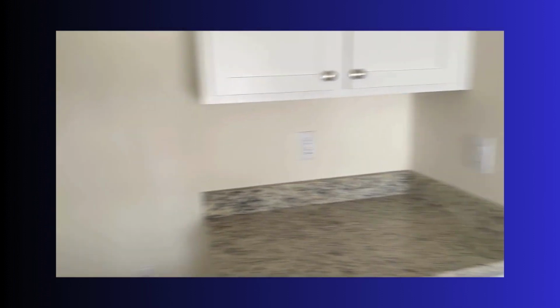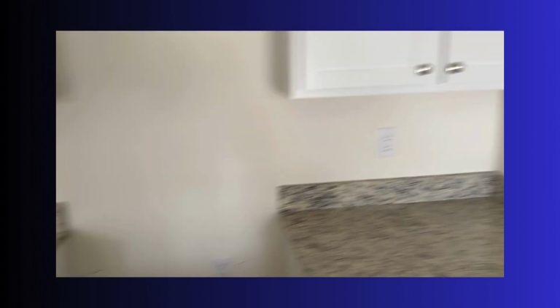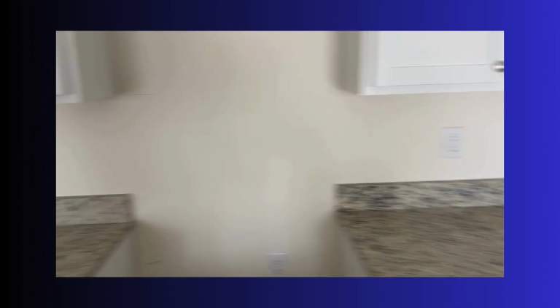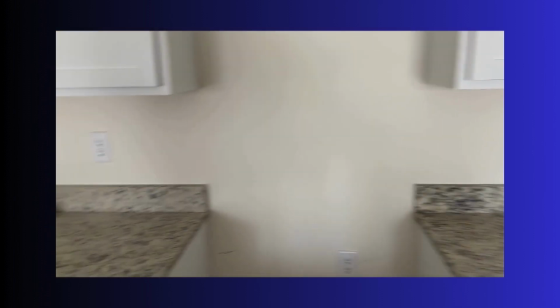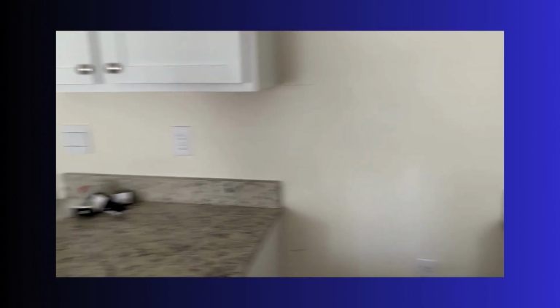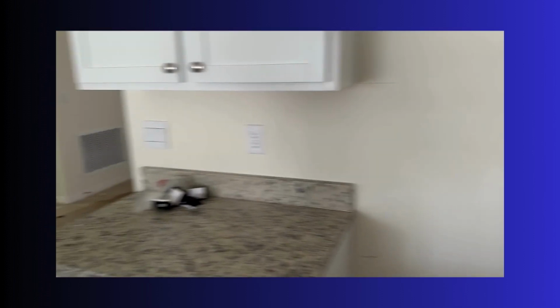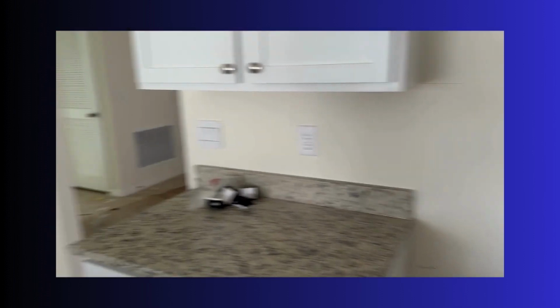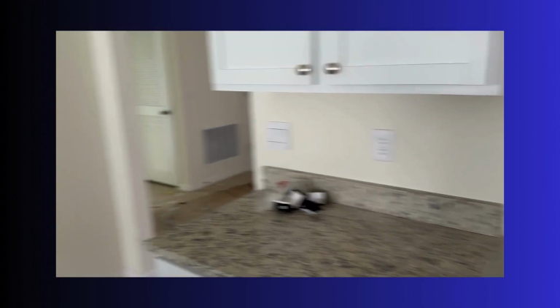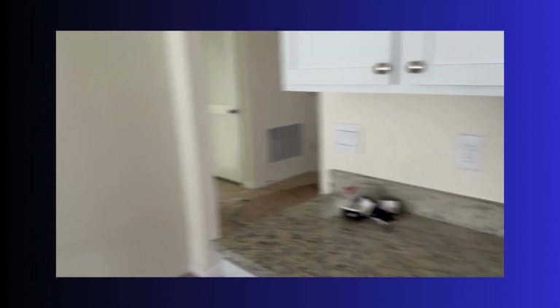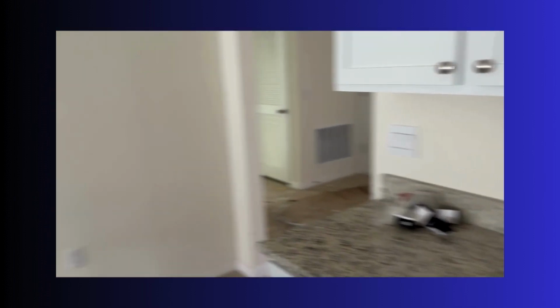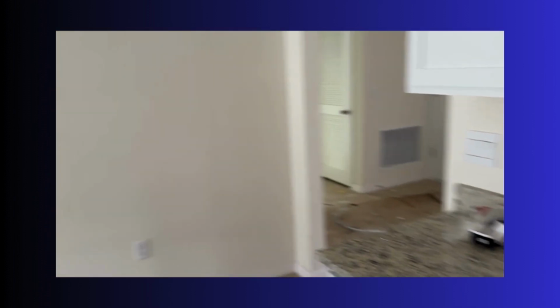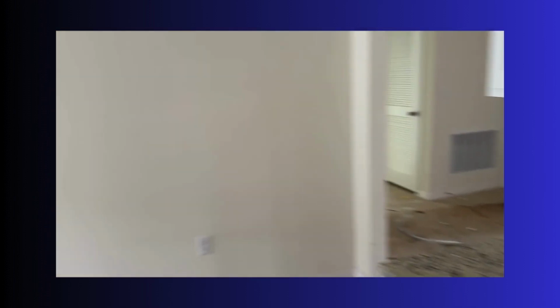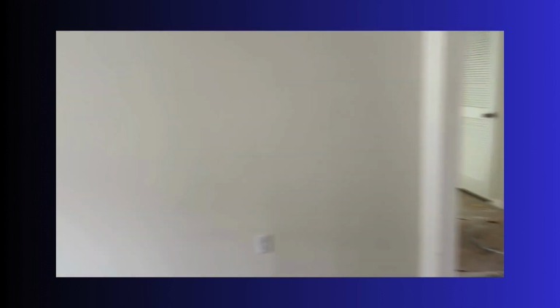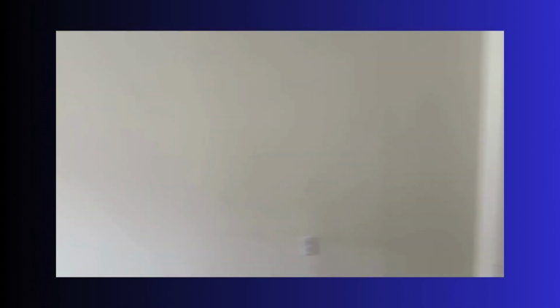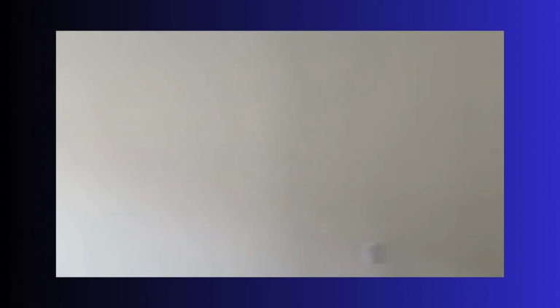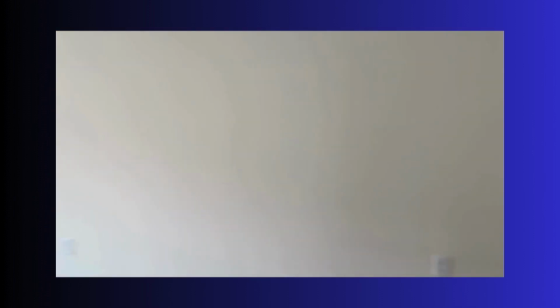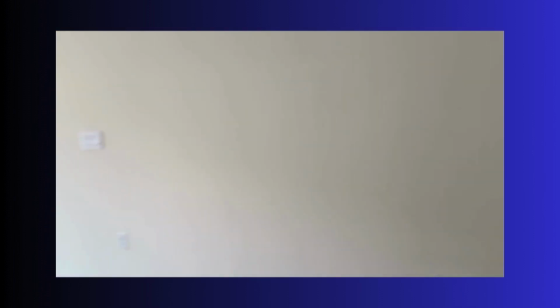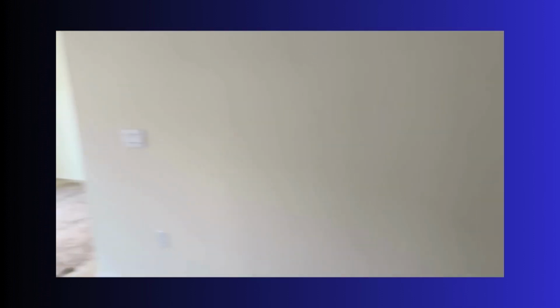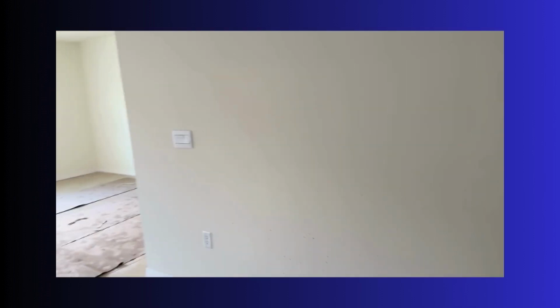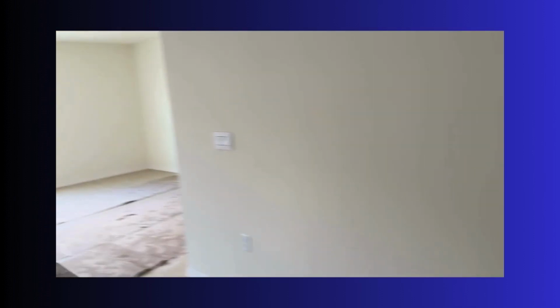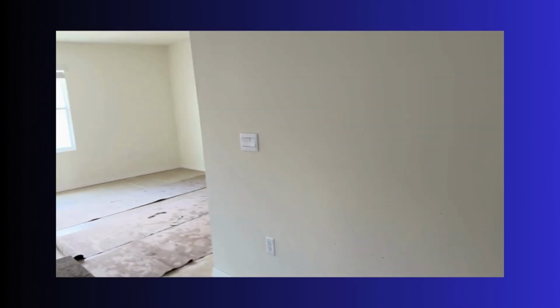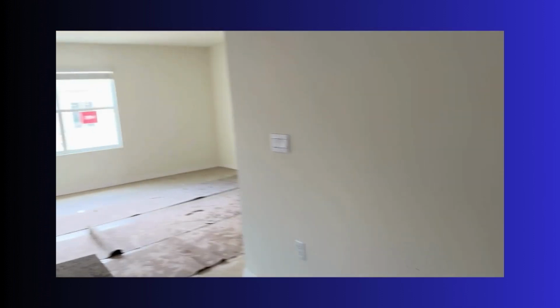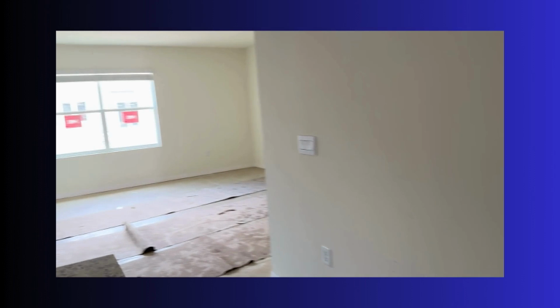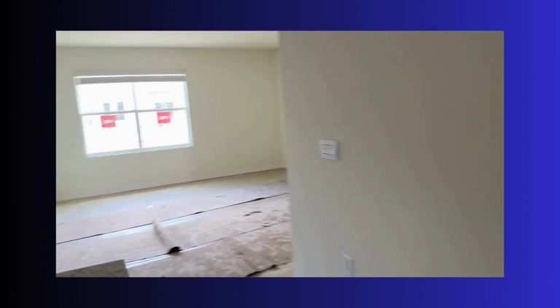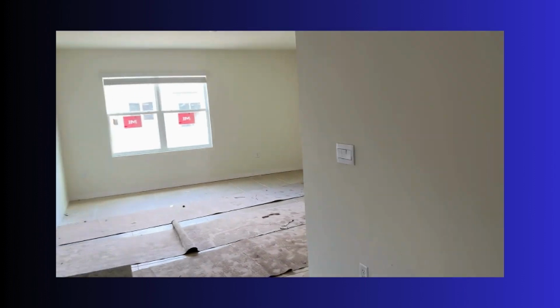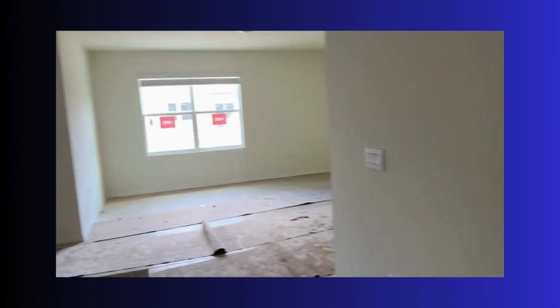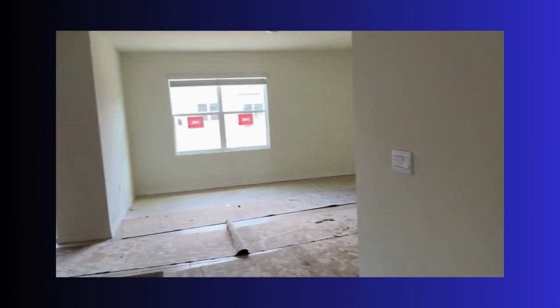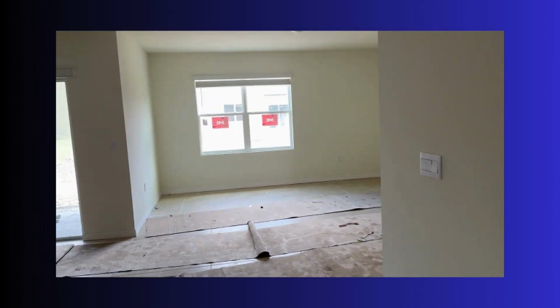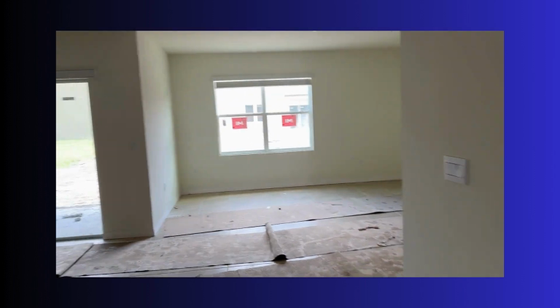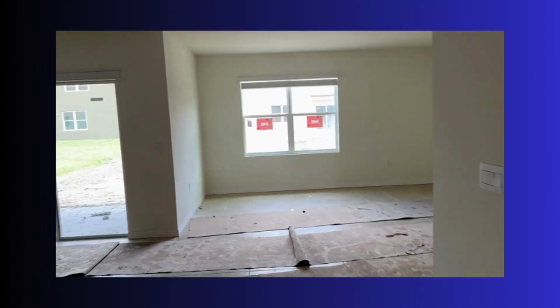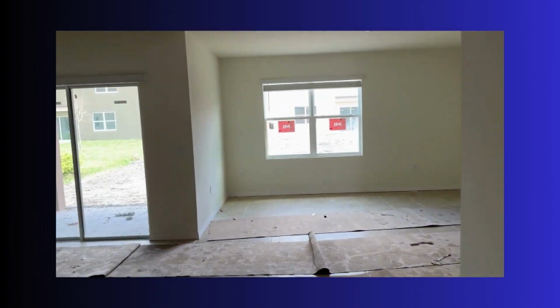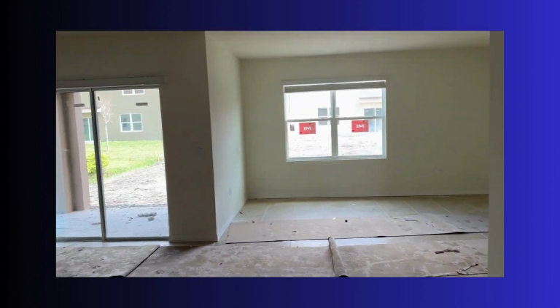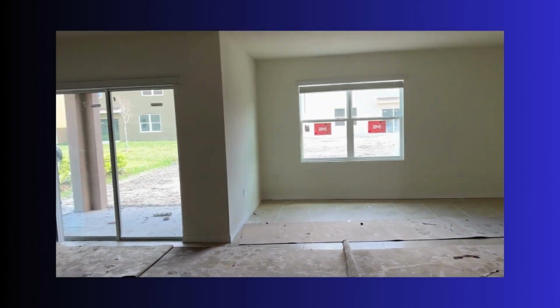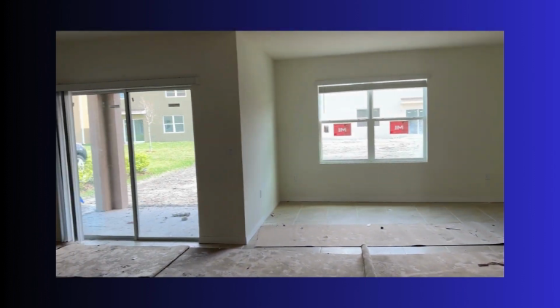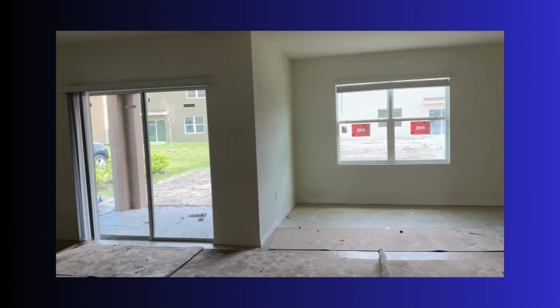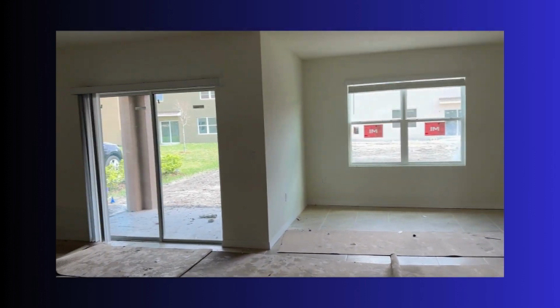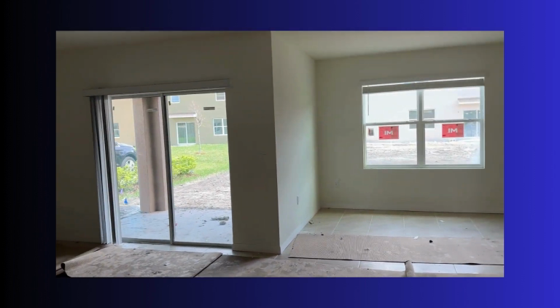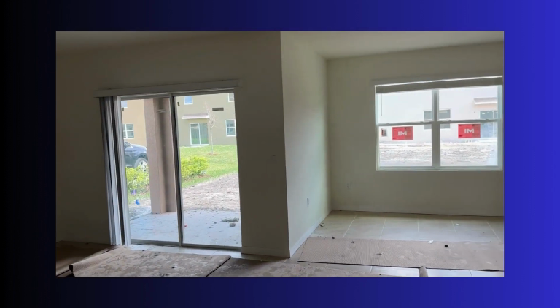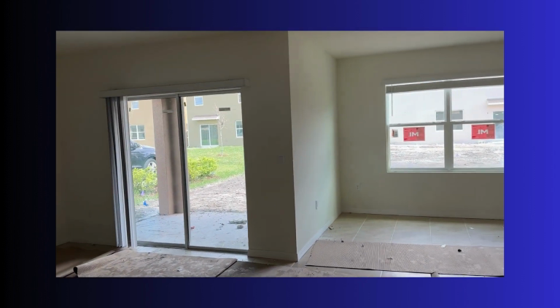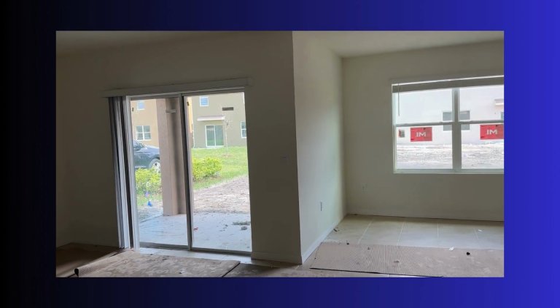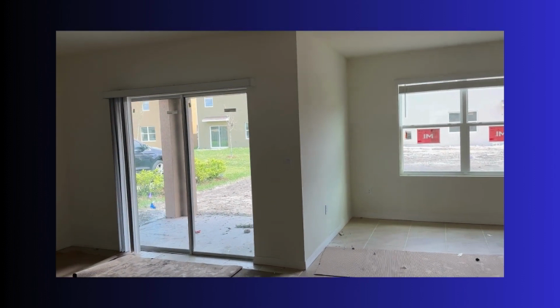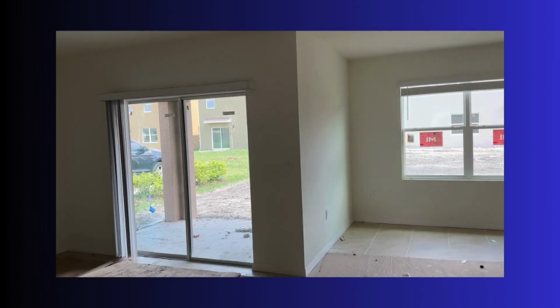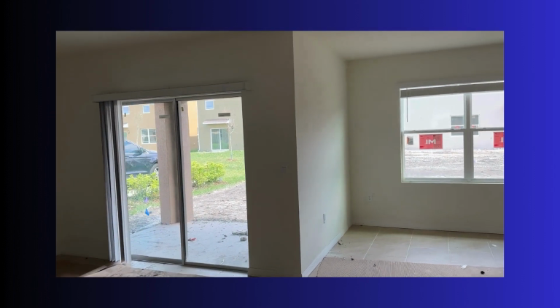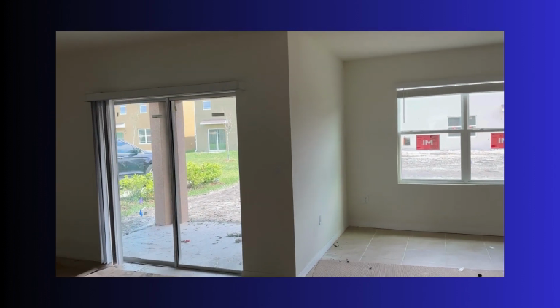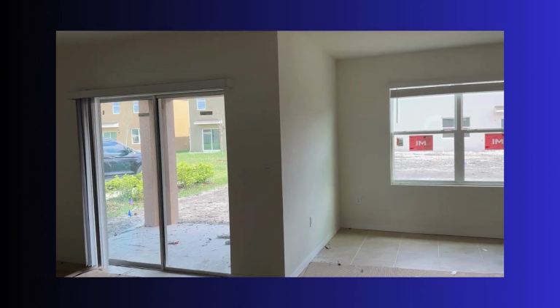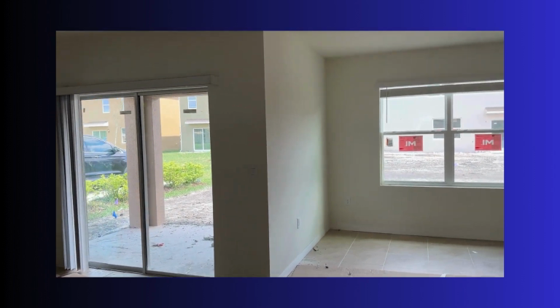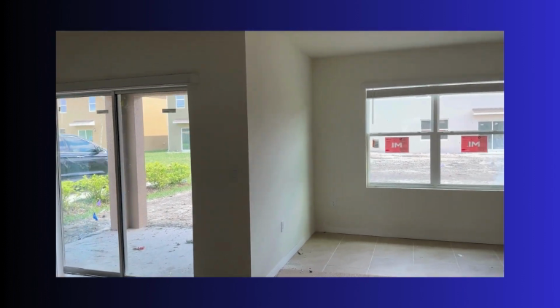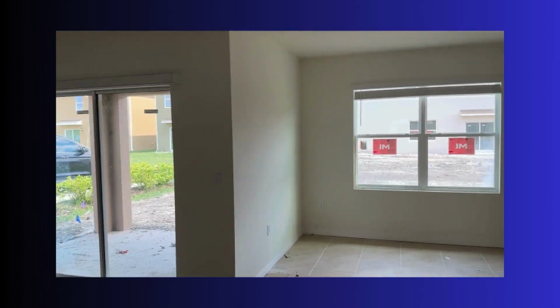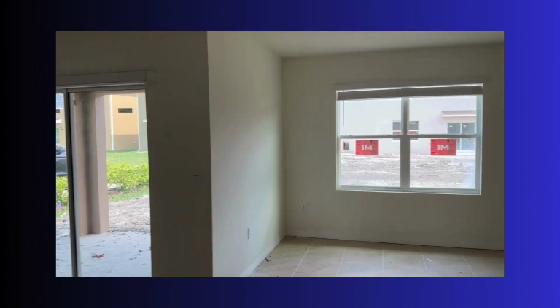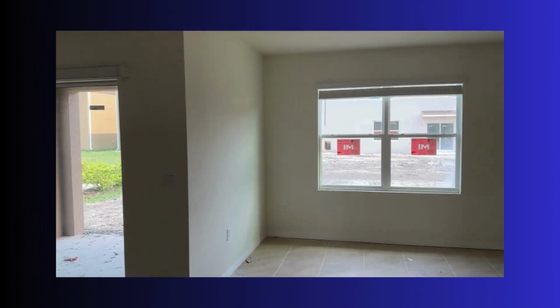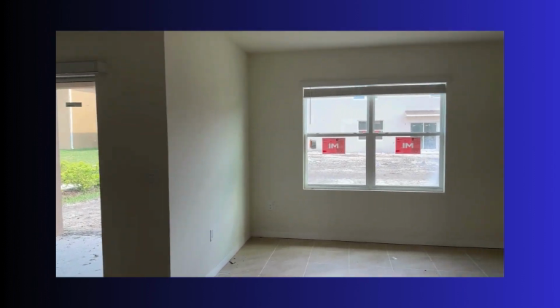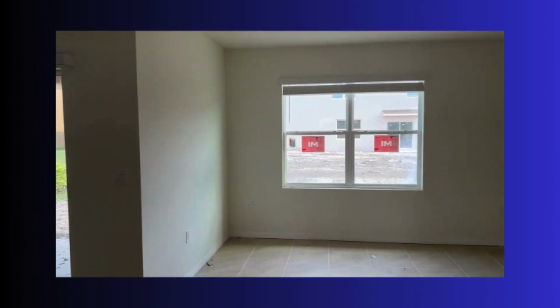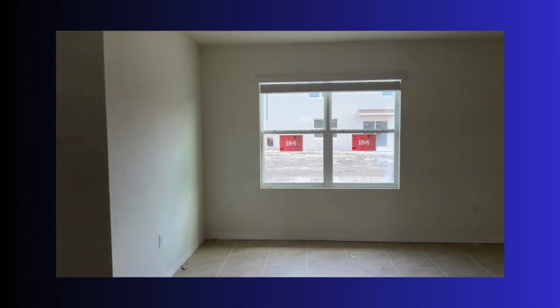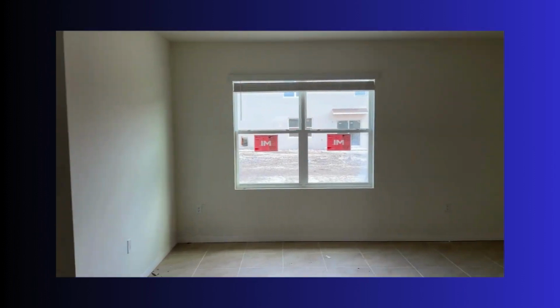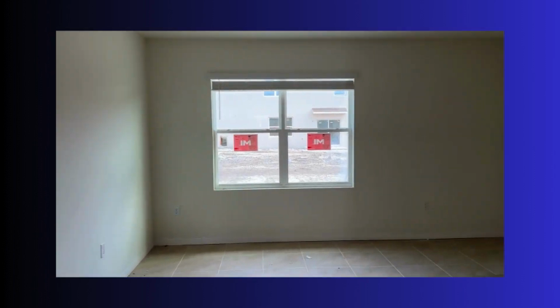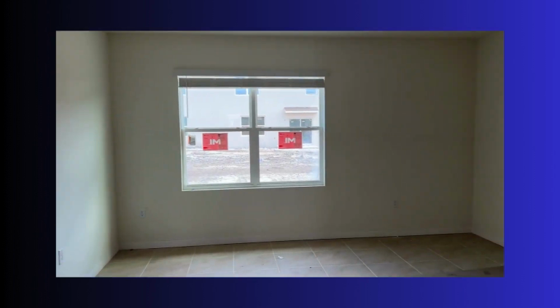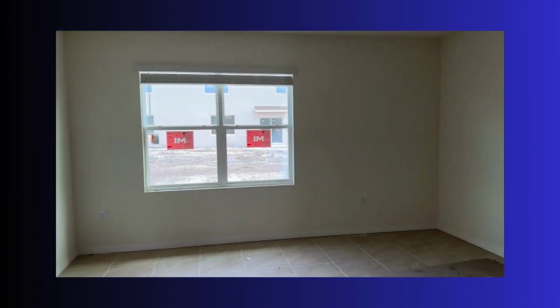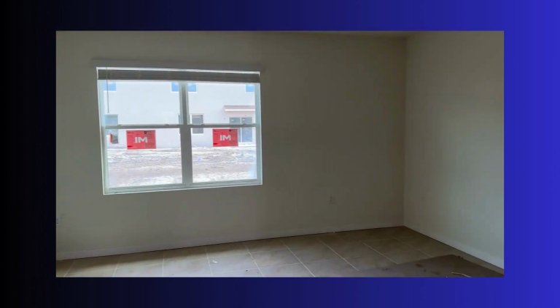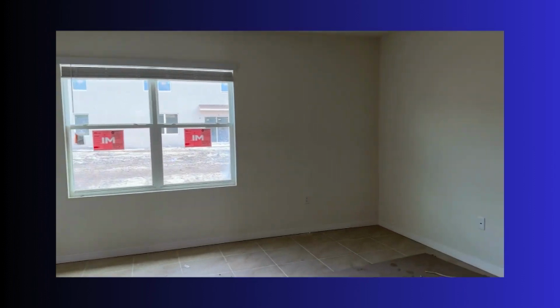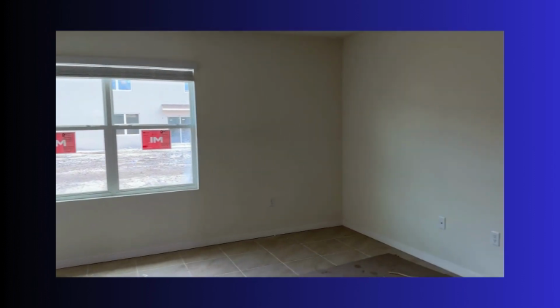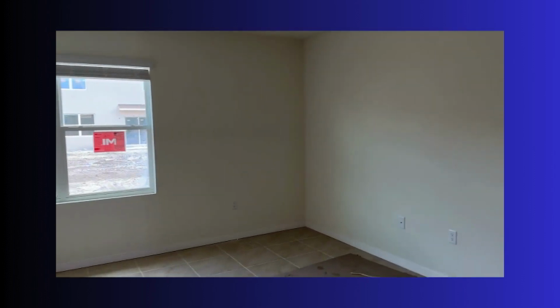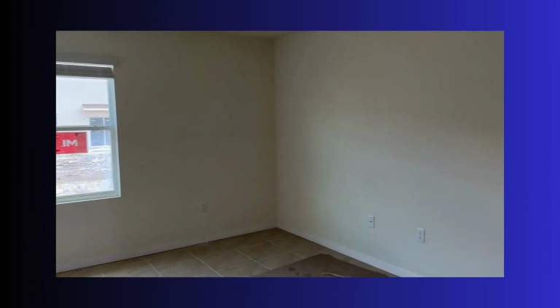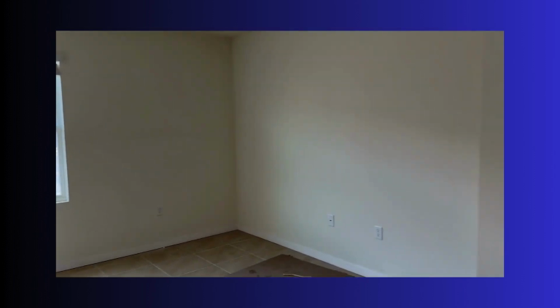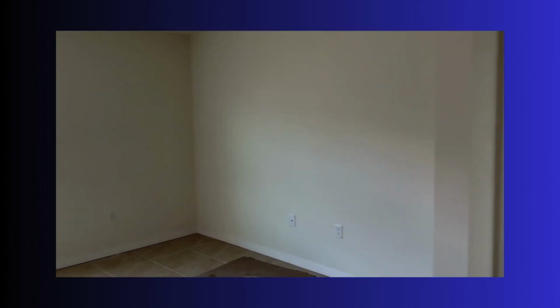Like I said, there's still a bunch of stuff to be done in this one. $15,000 in closing costs.